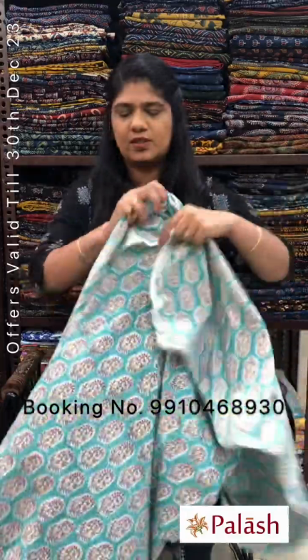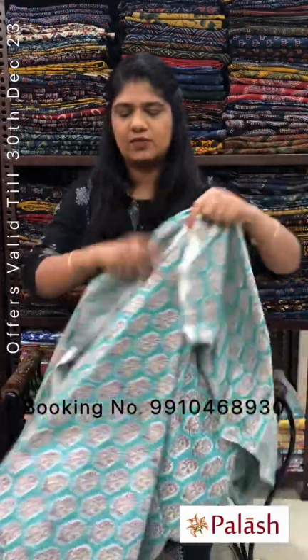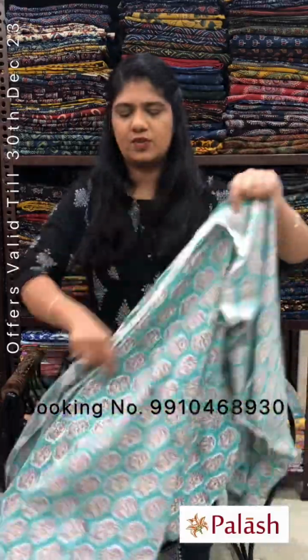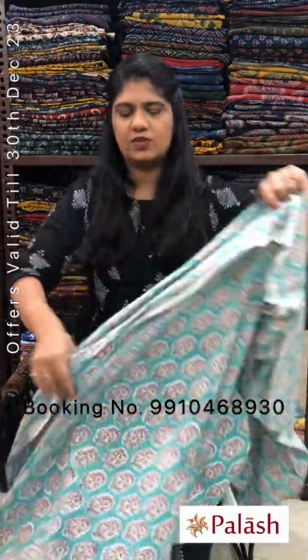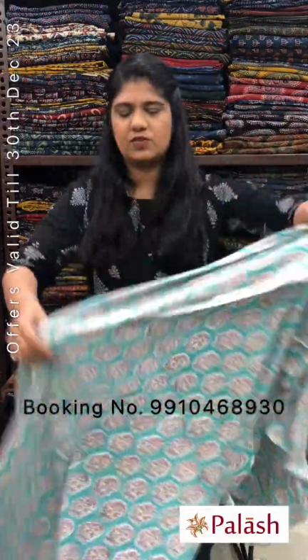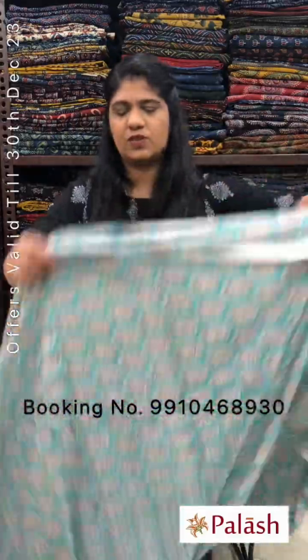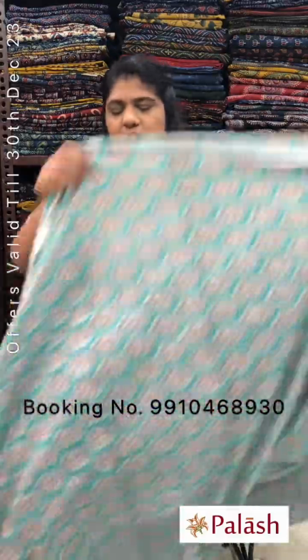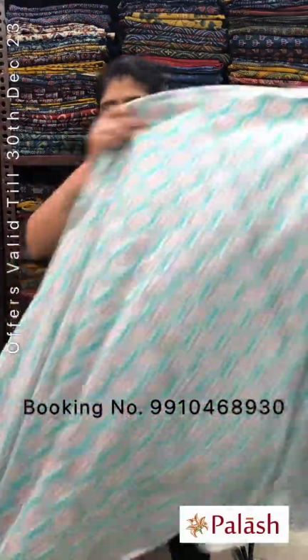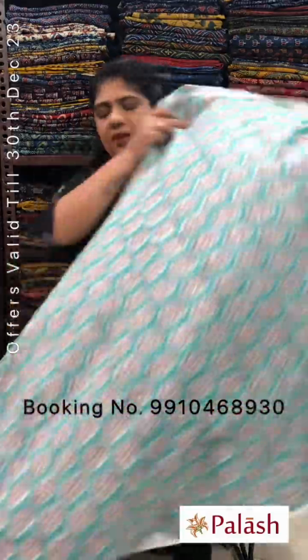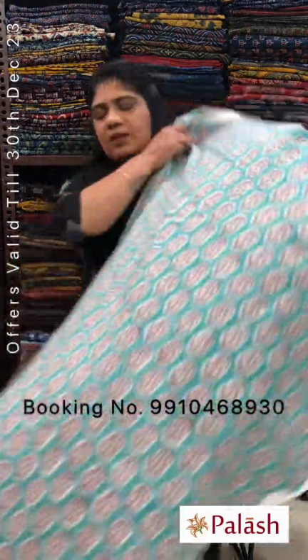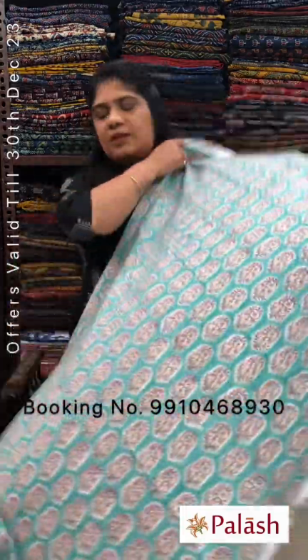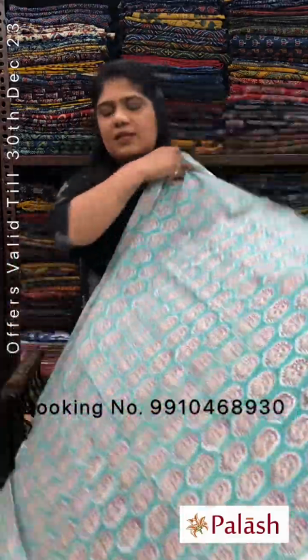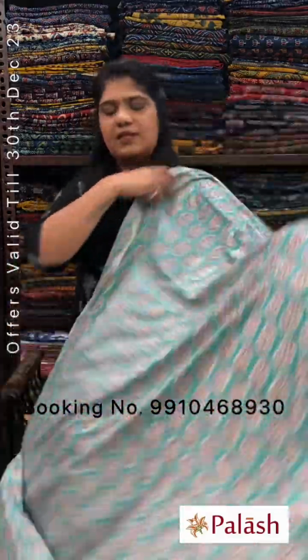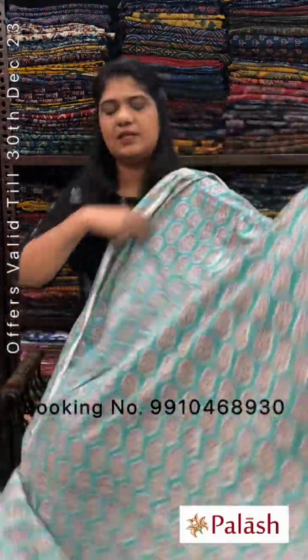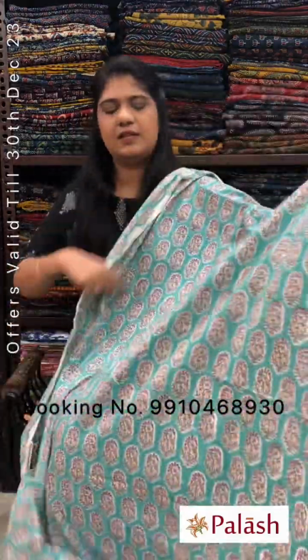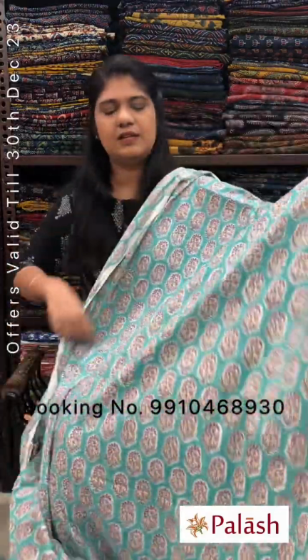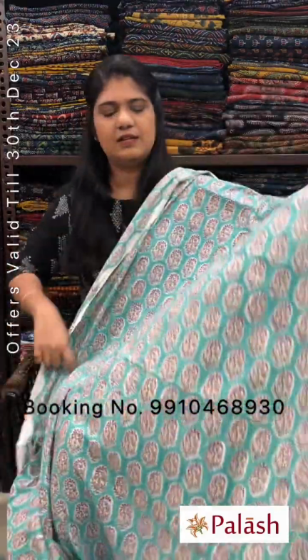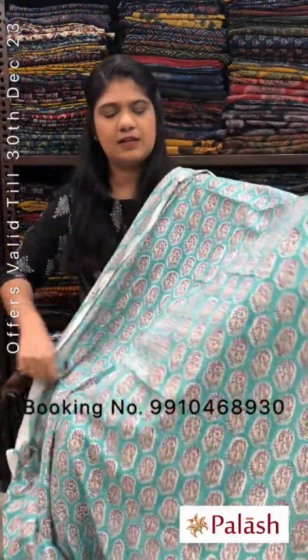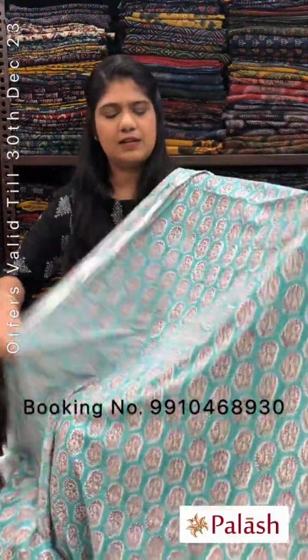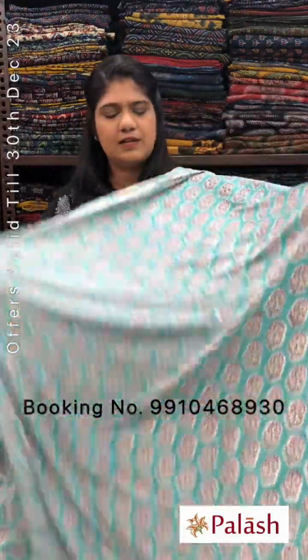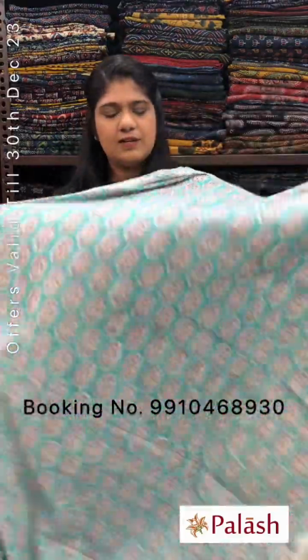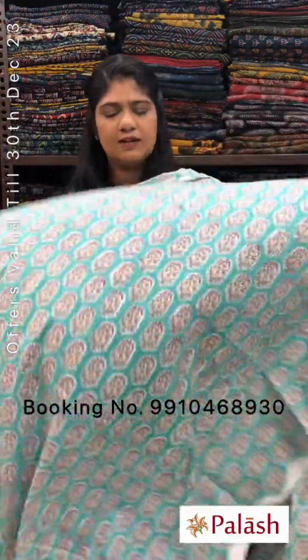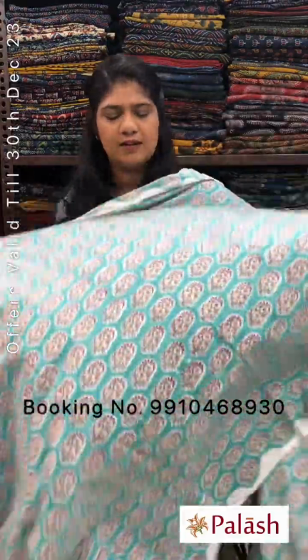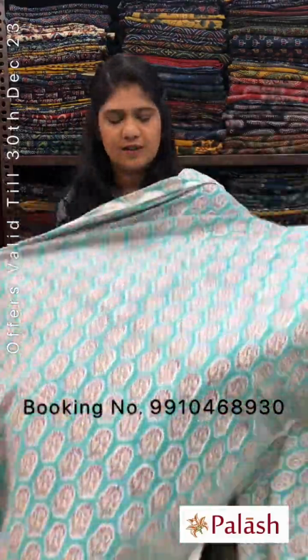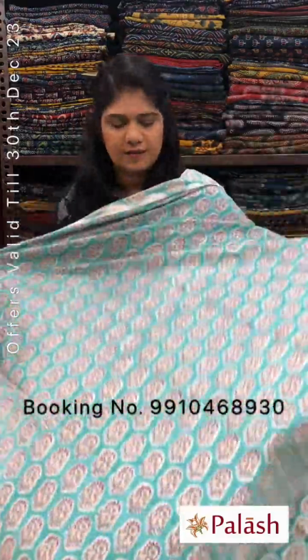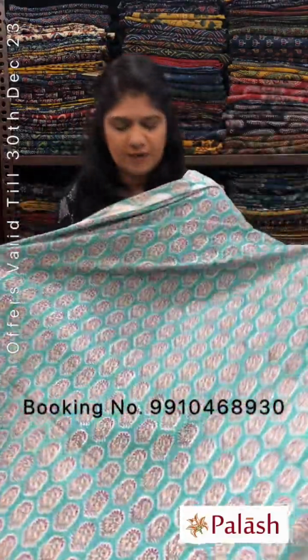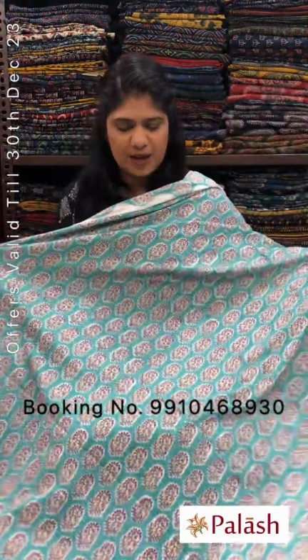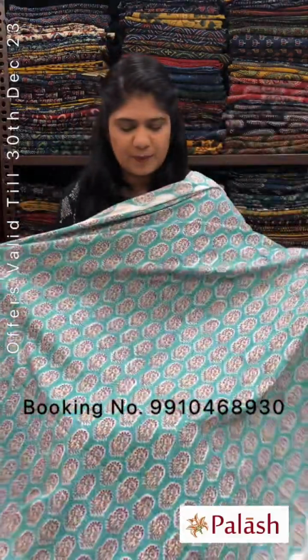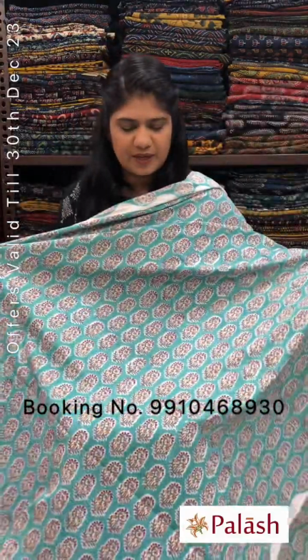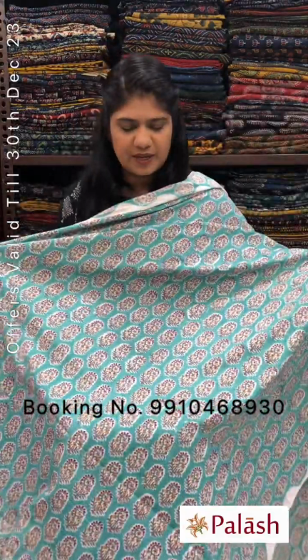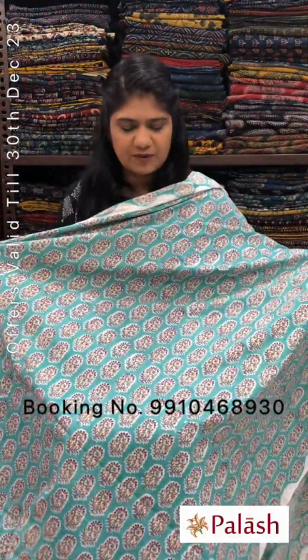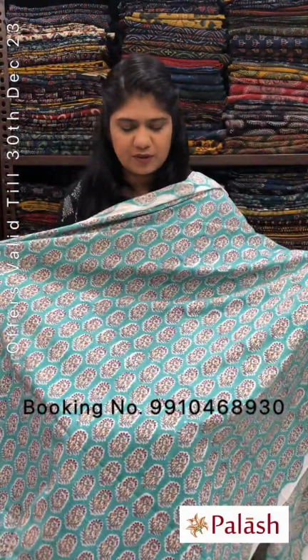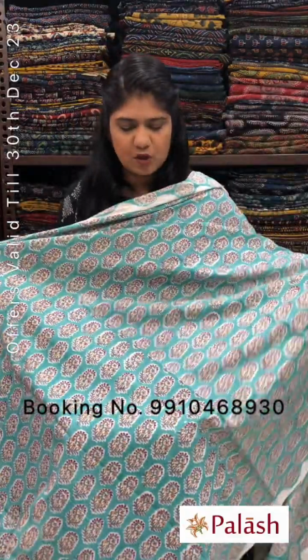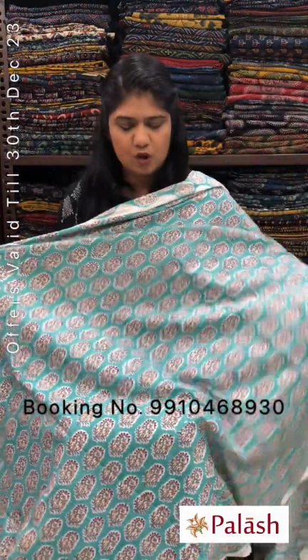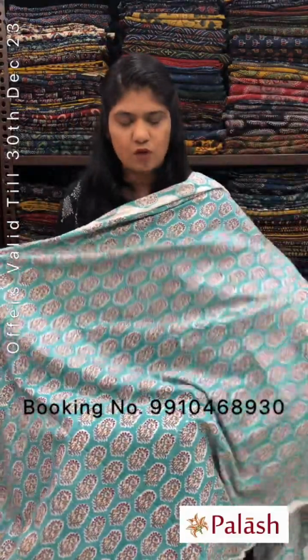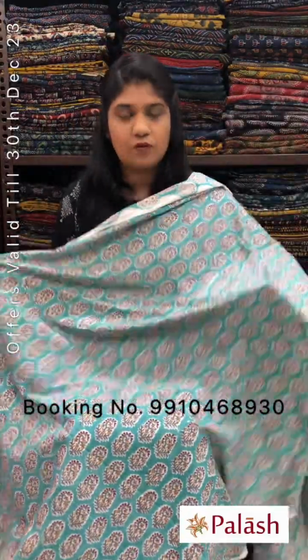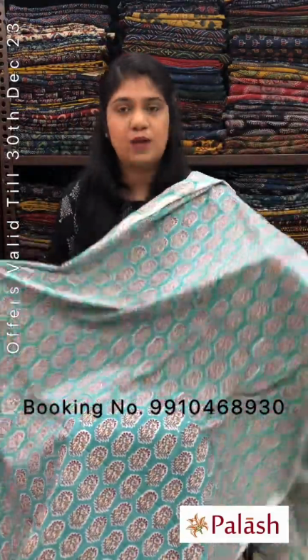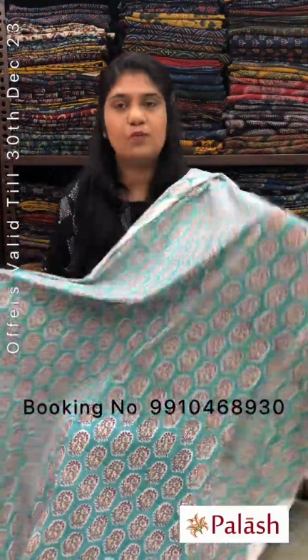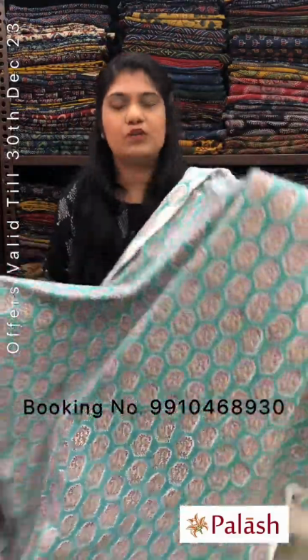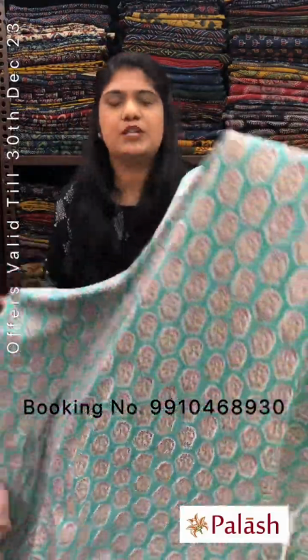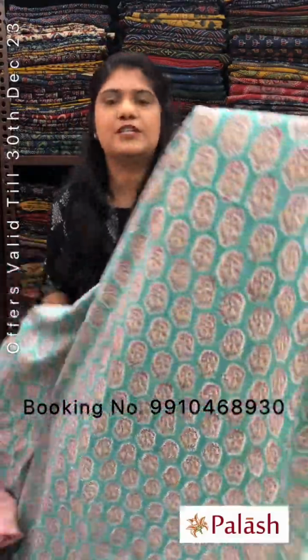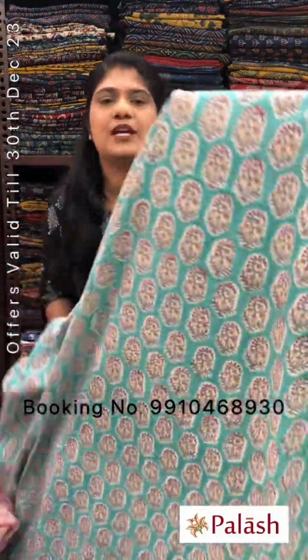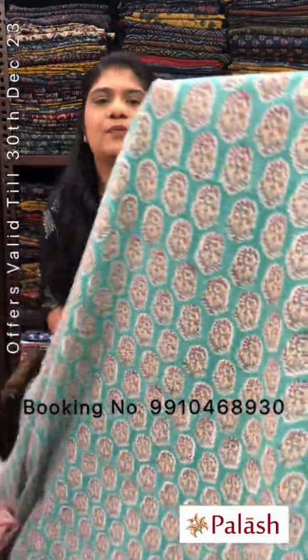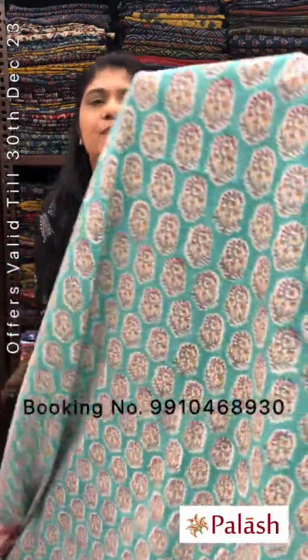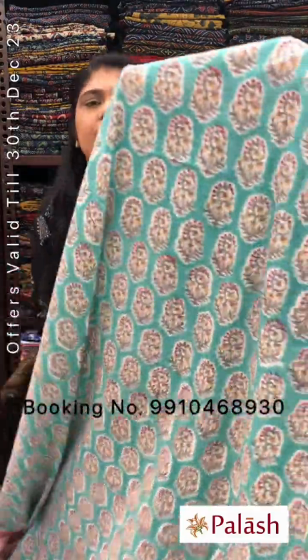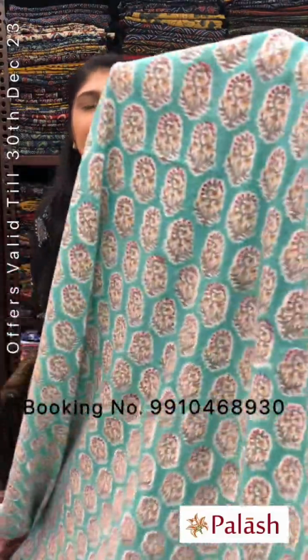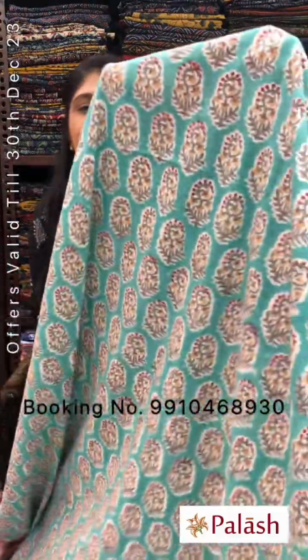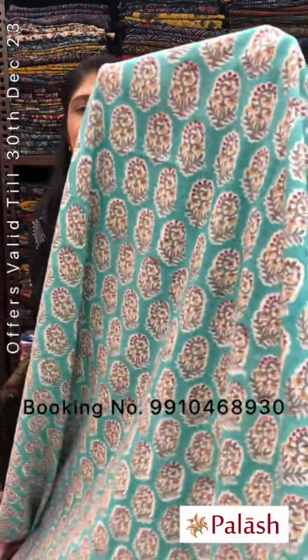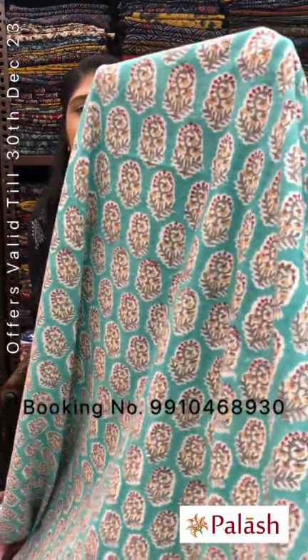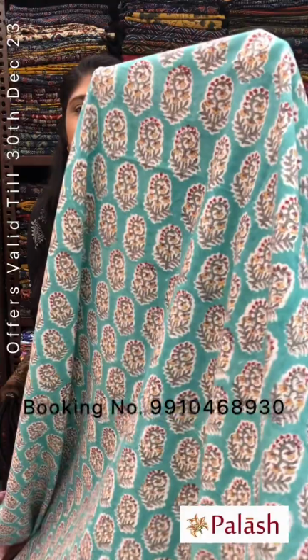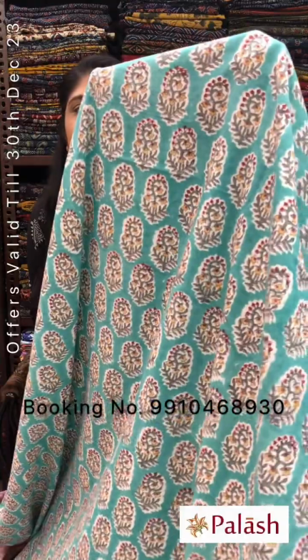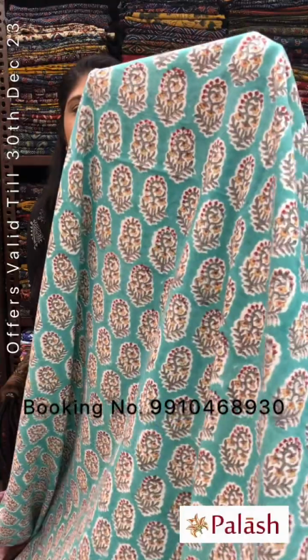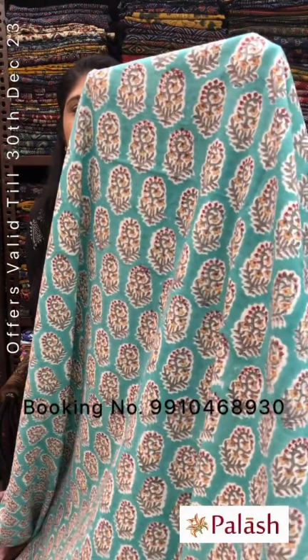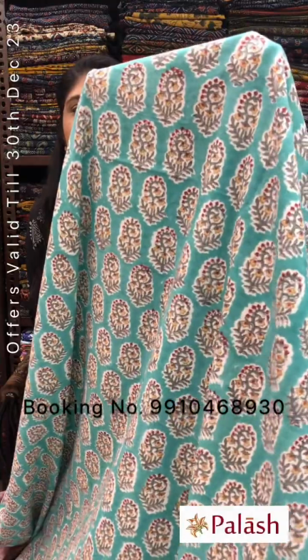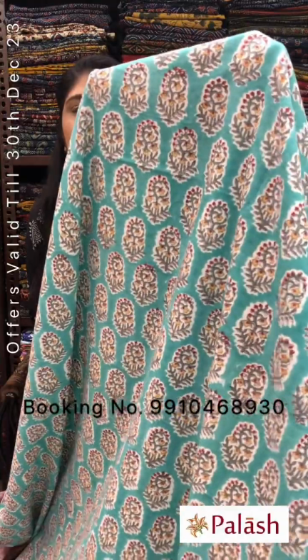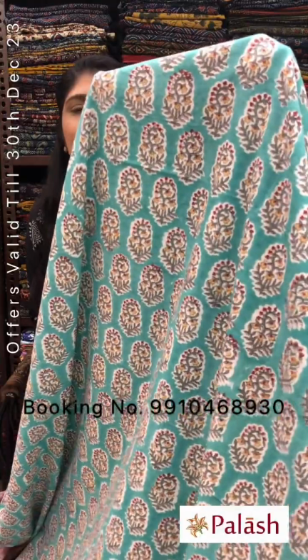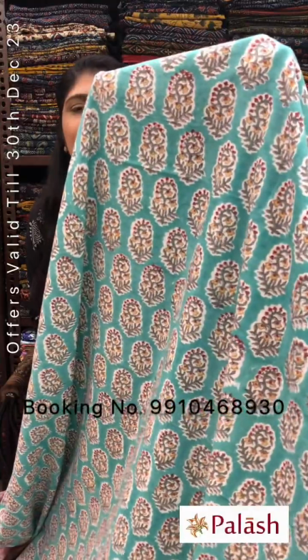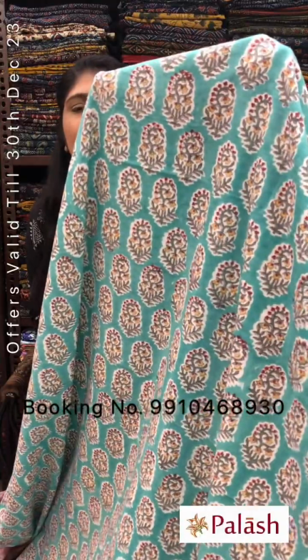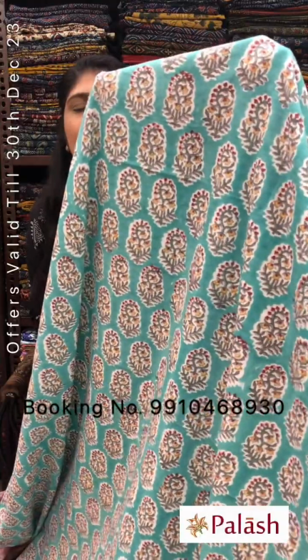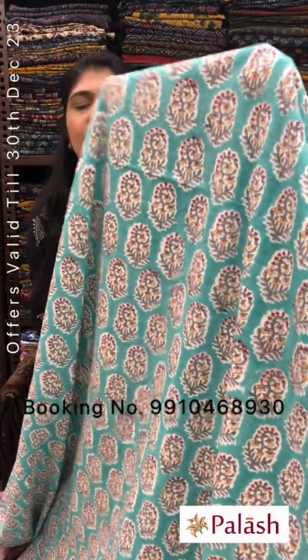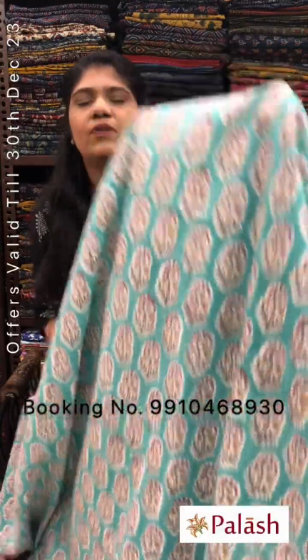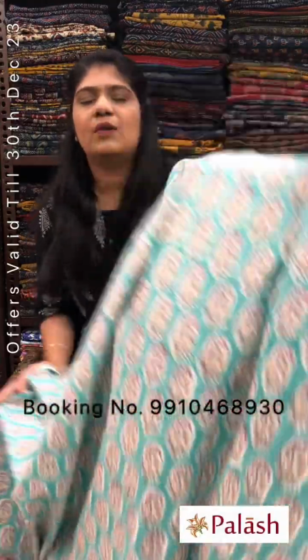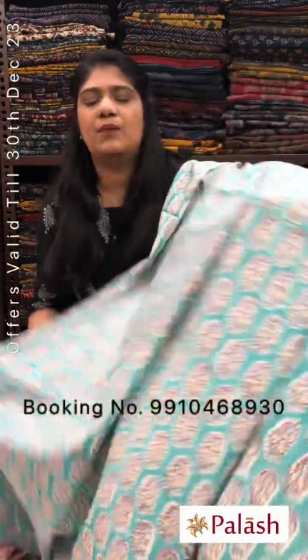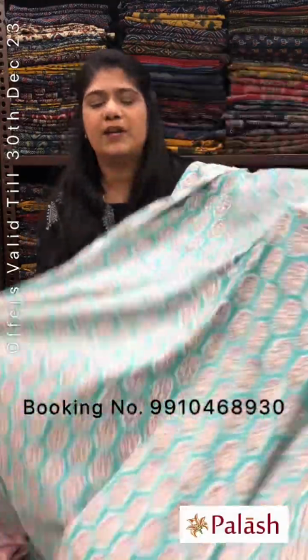Start with this color. This is the first one — sea green color. This is the fabric with an all-over booty design printed. This is a soft cotton fabric.